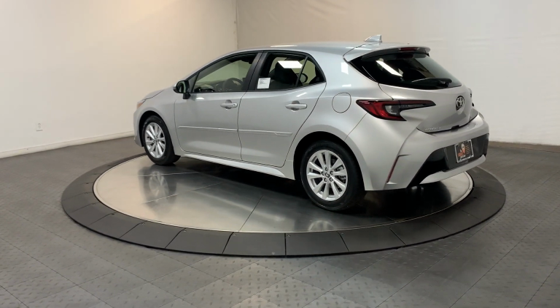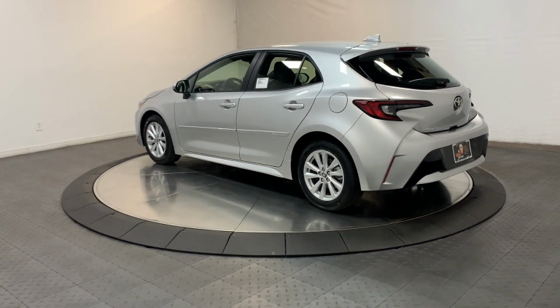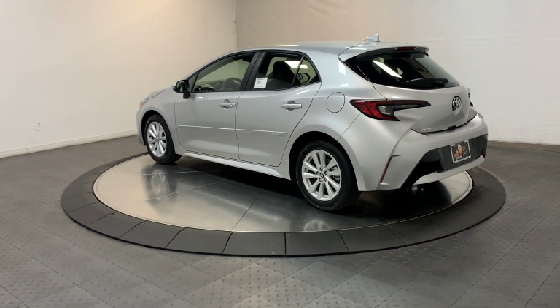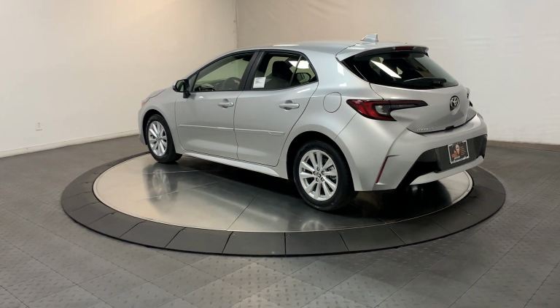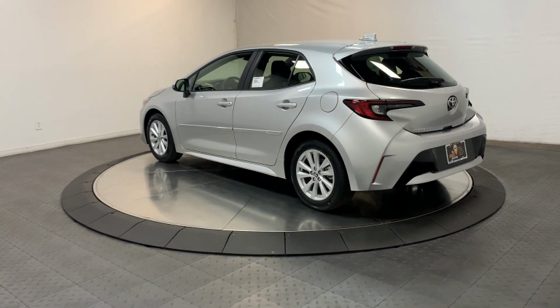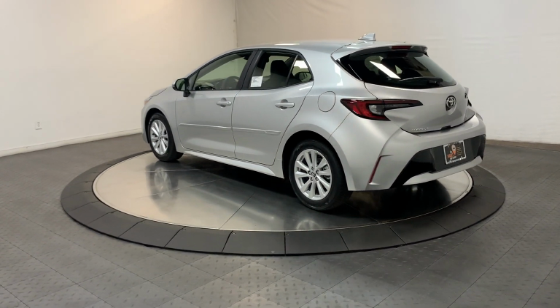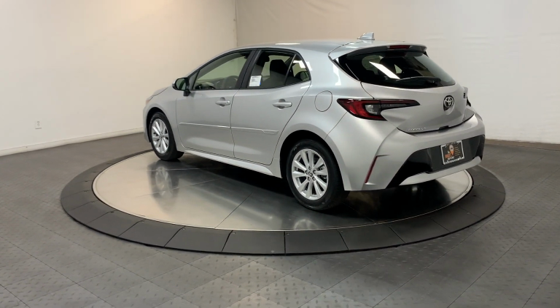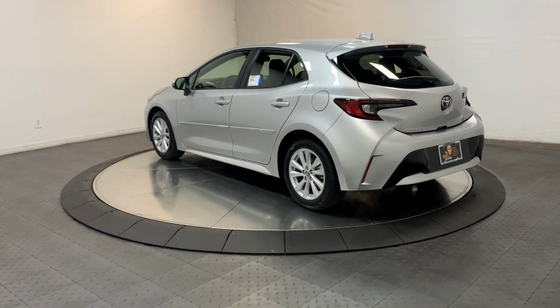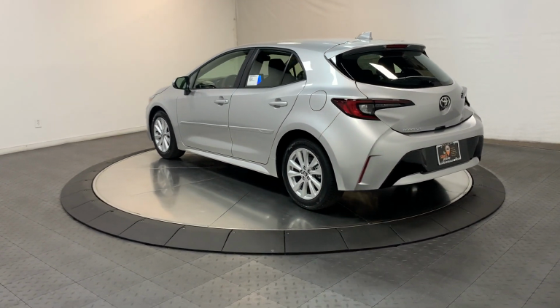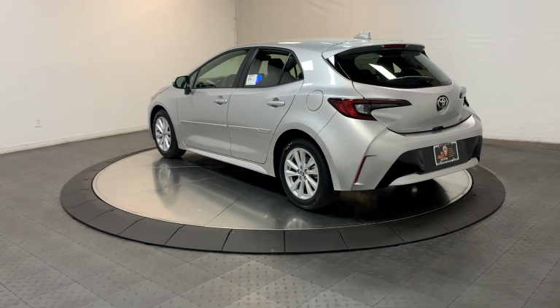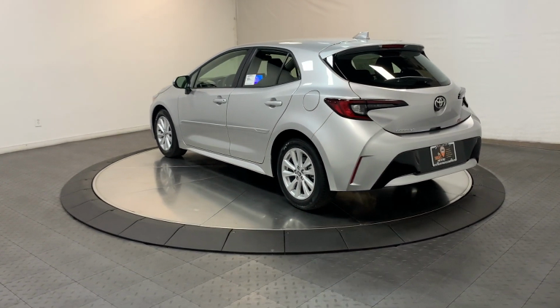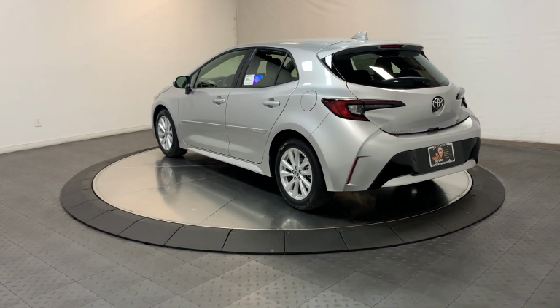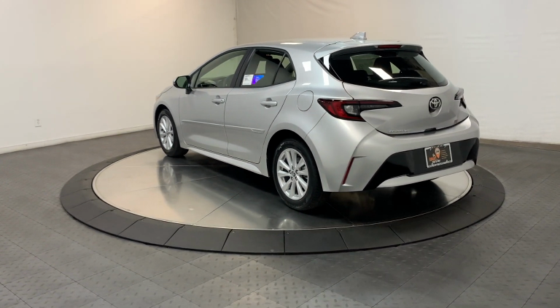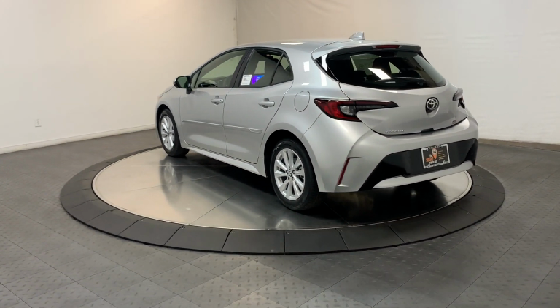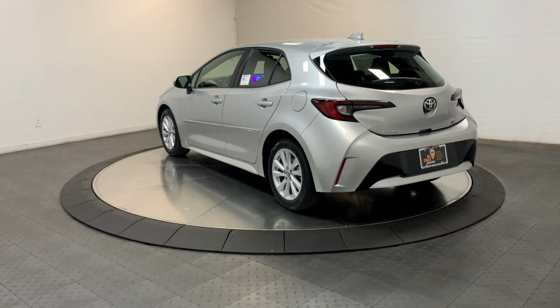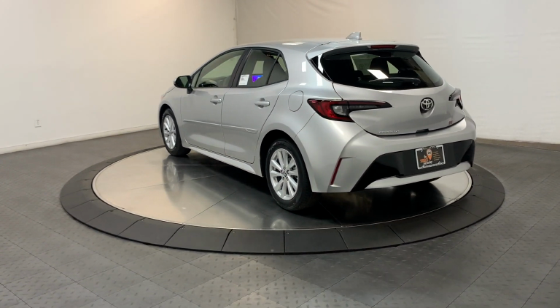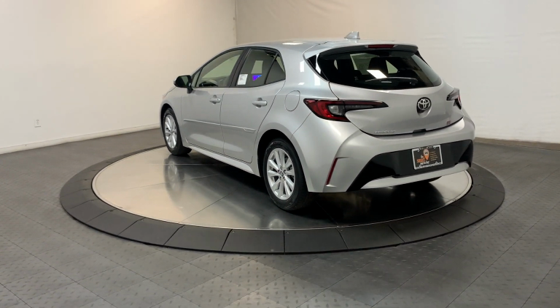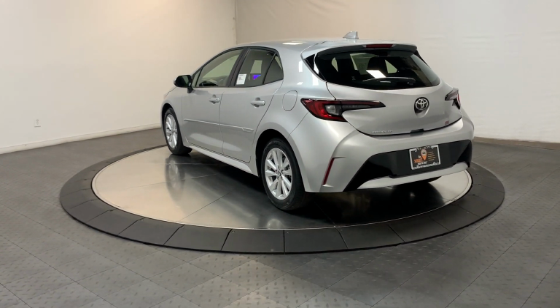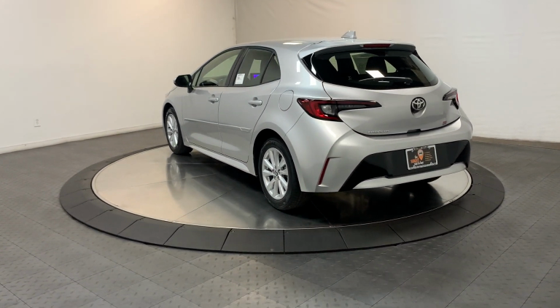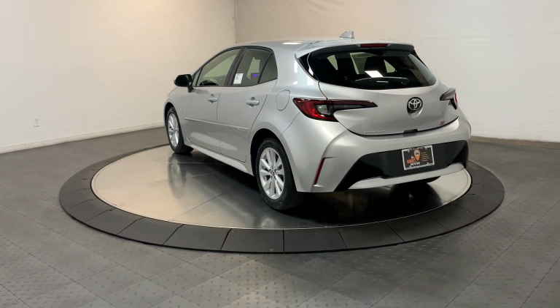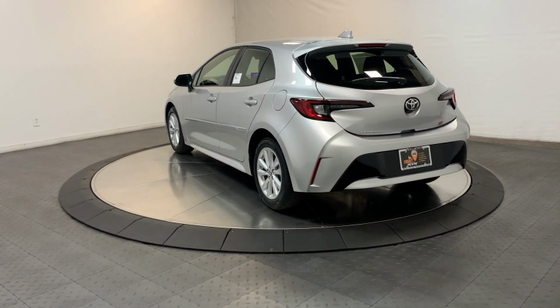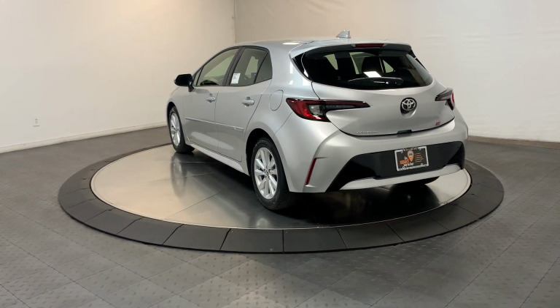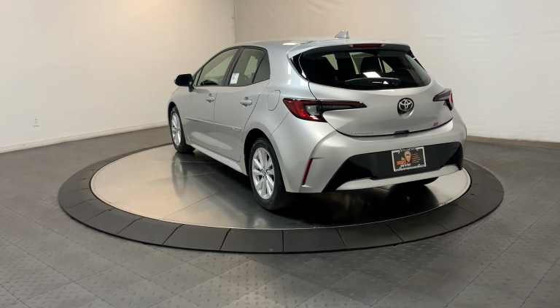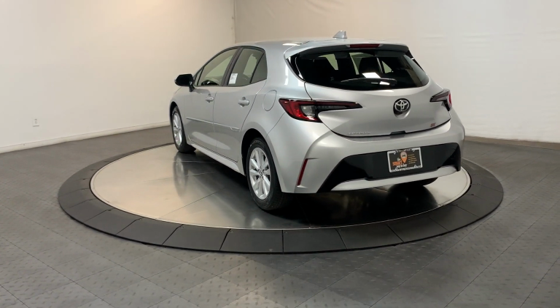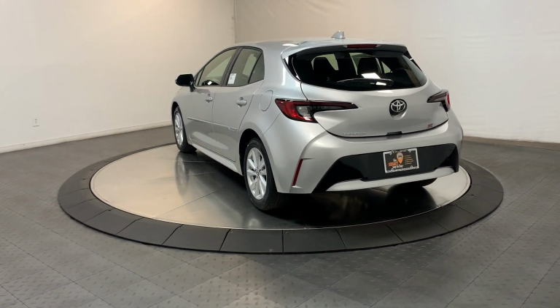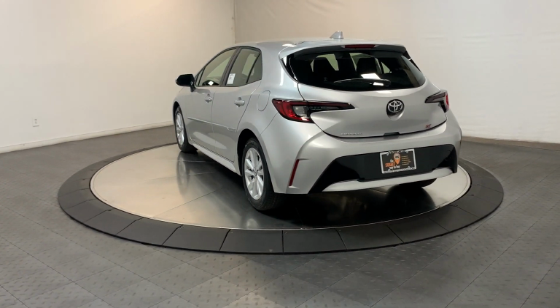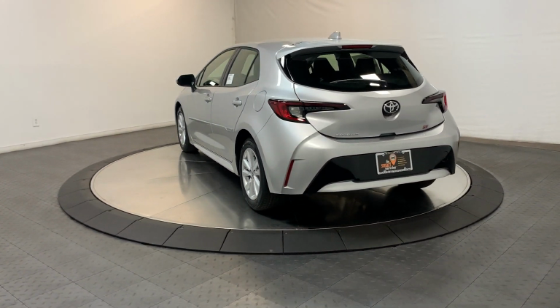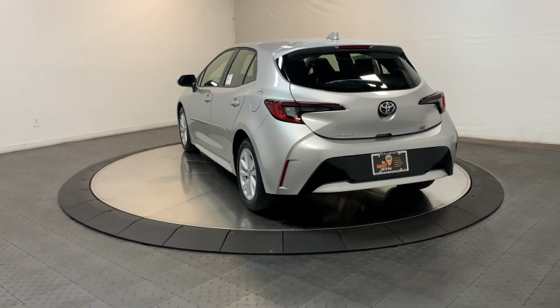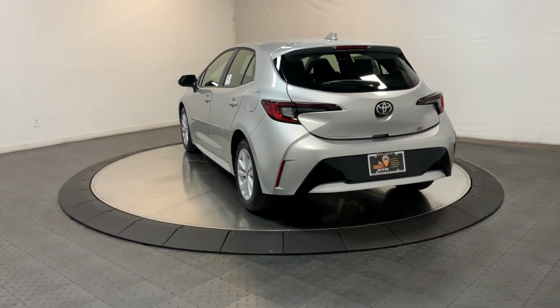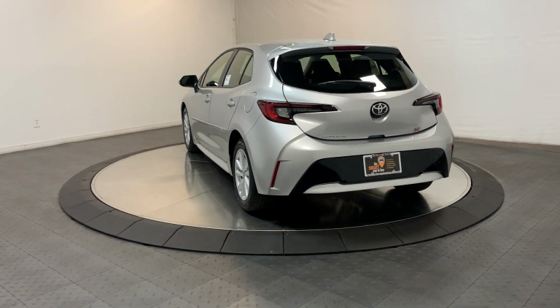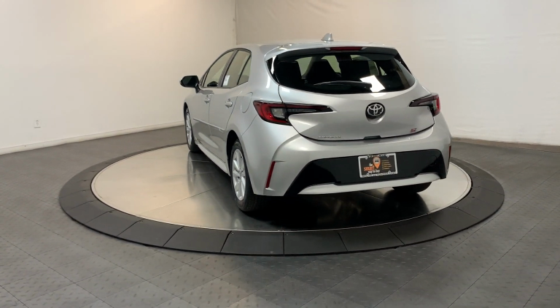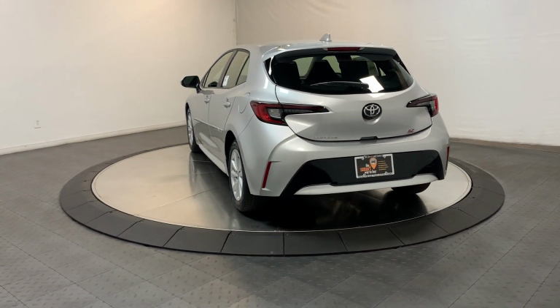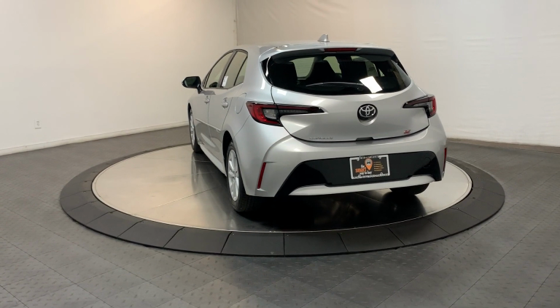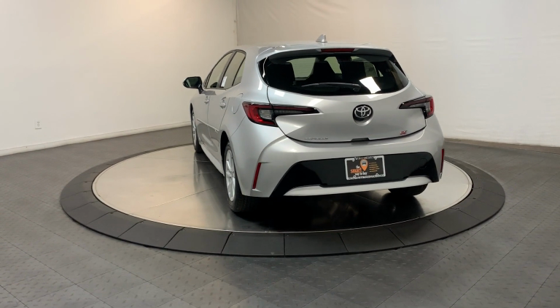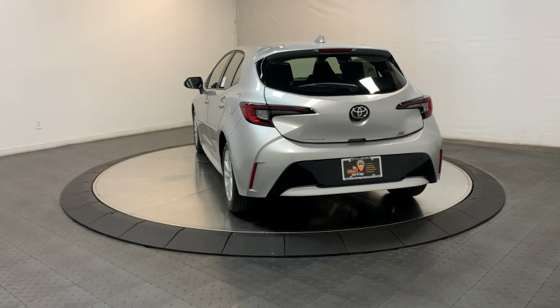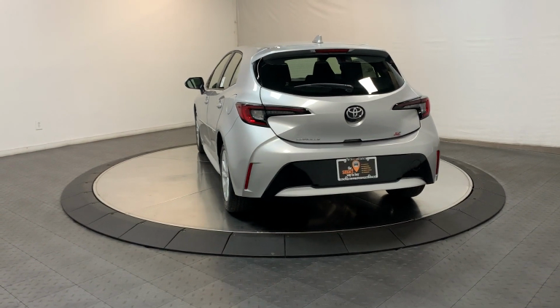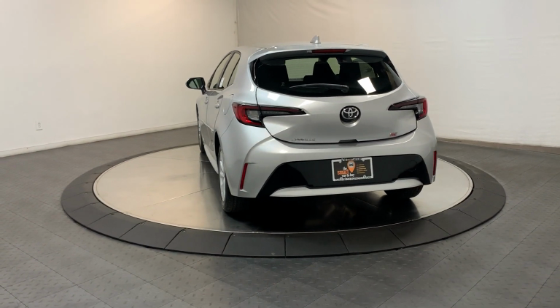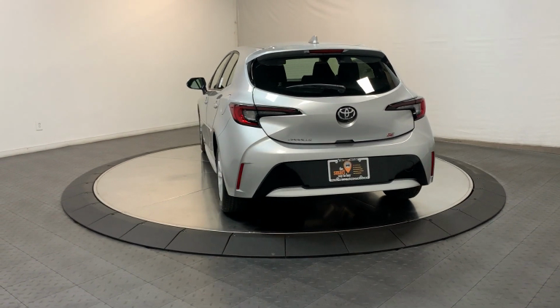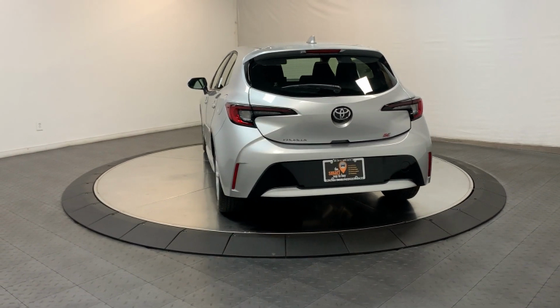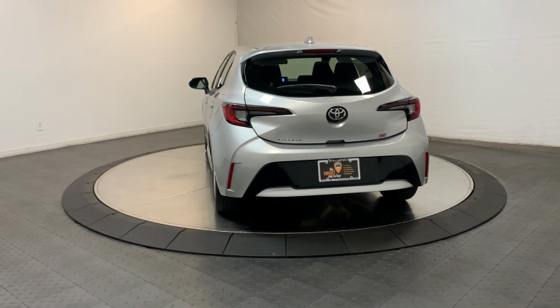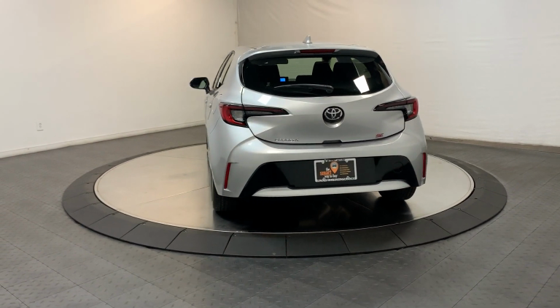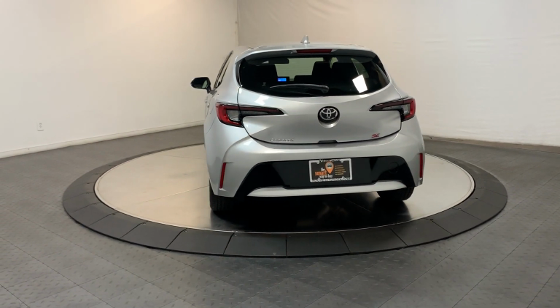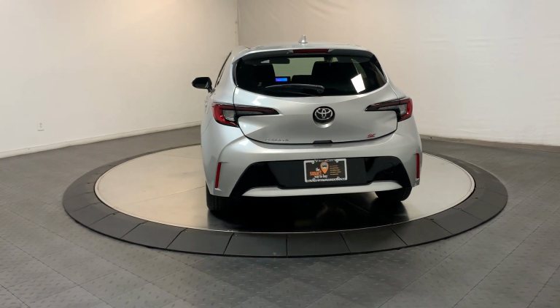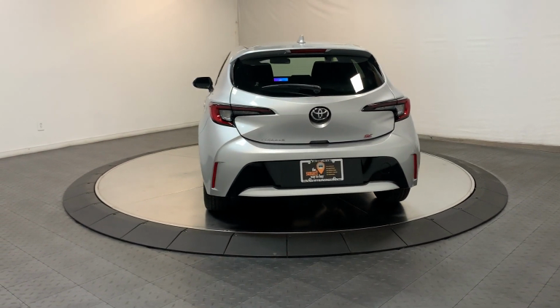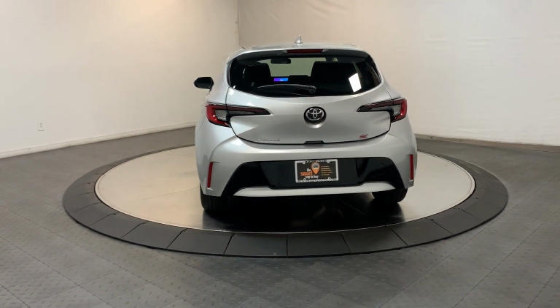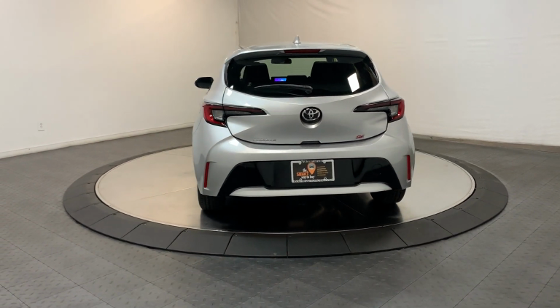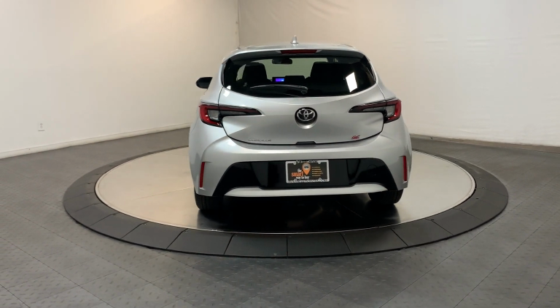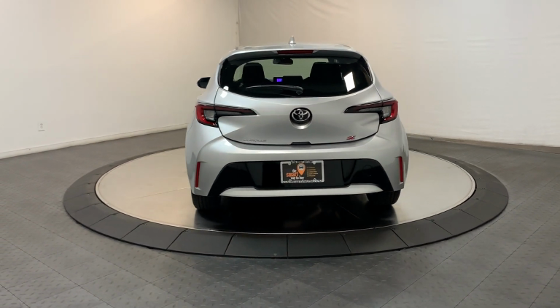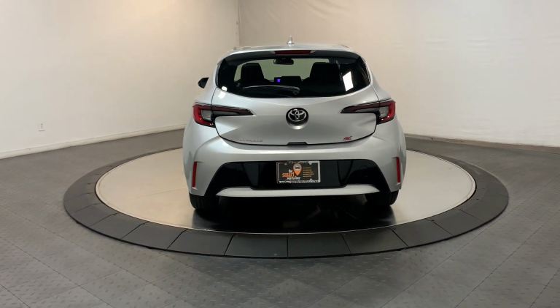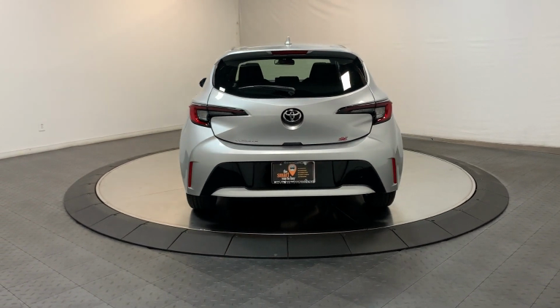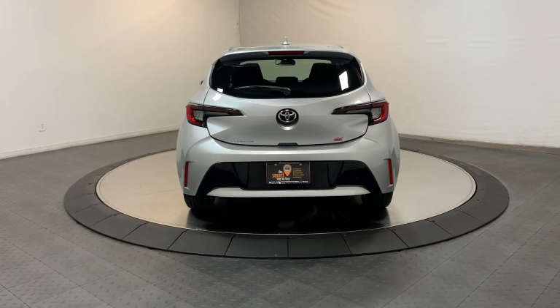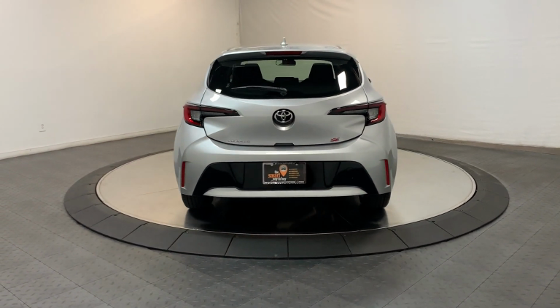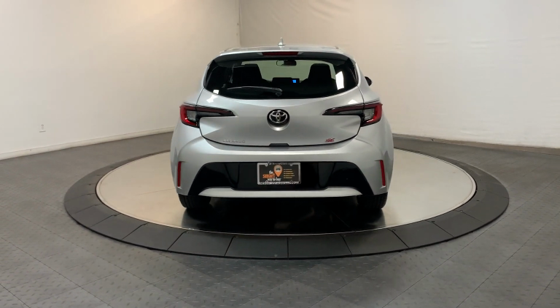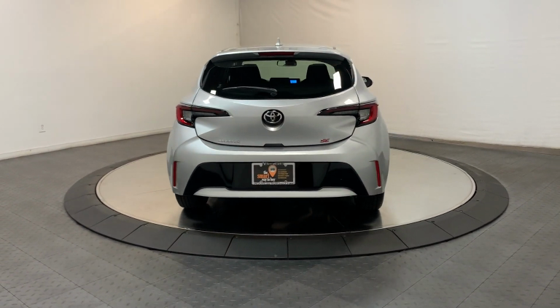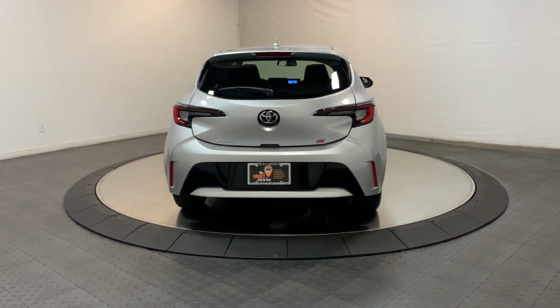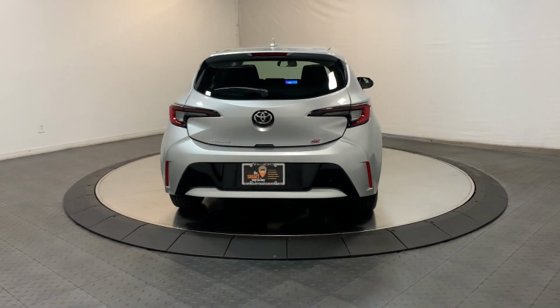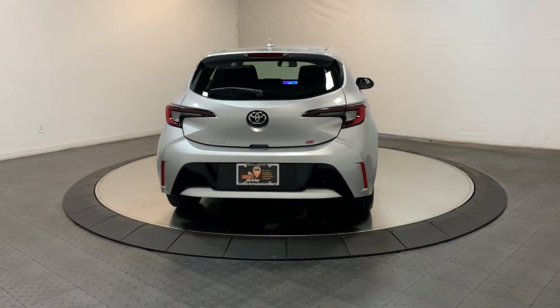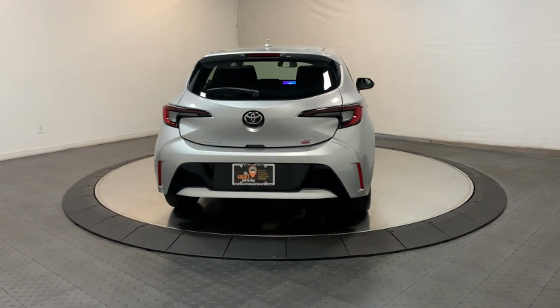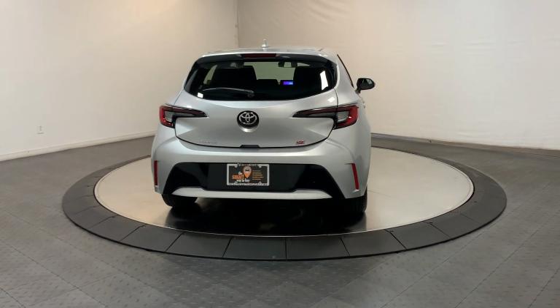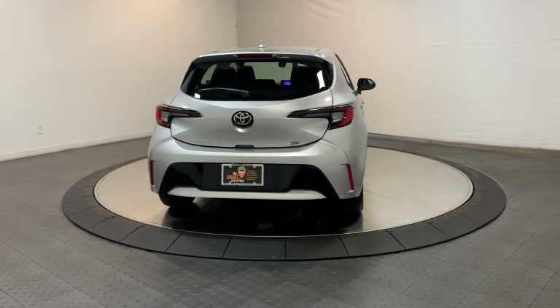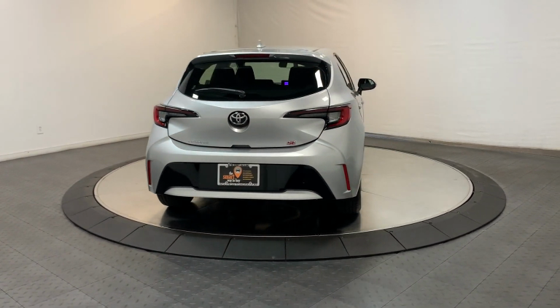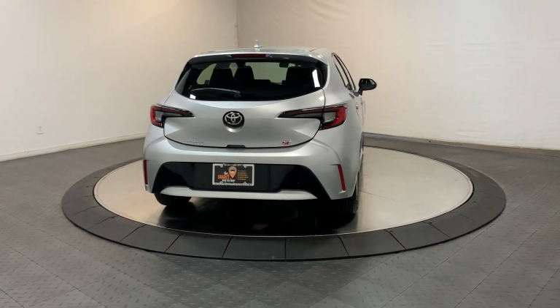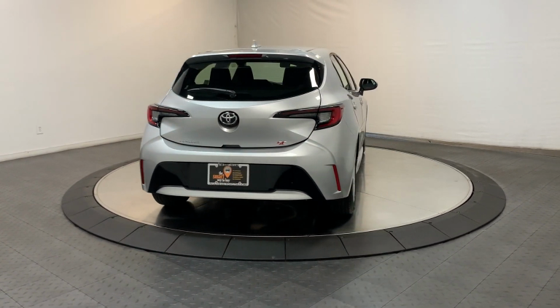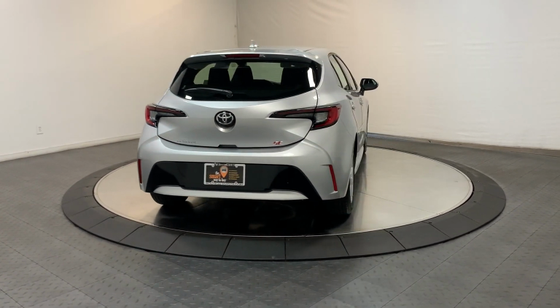Its advanced connectivity and safety tech combined with a comfortable, driver-focused interior deliver an exceptional driving experience.